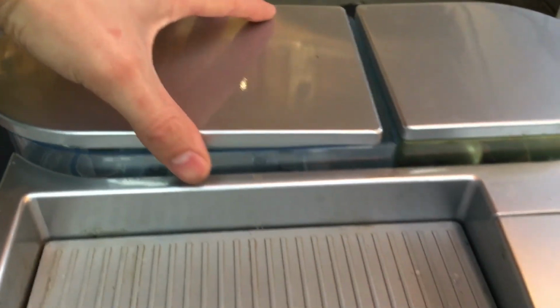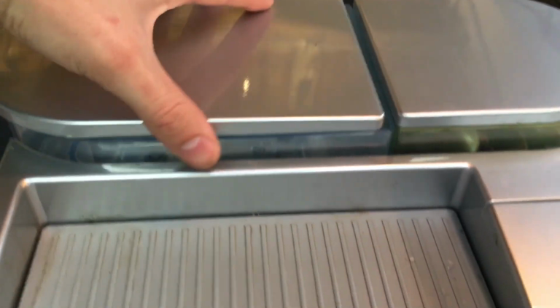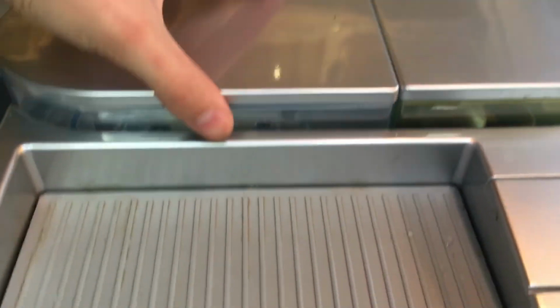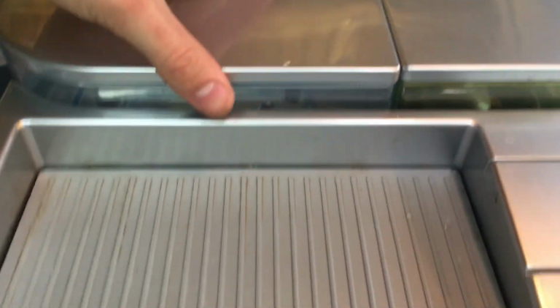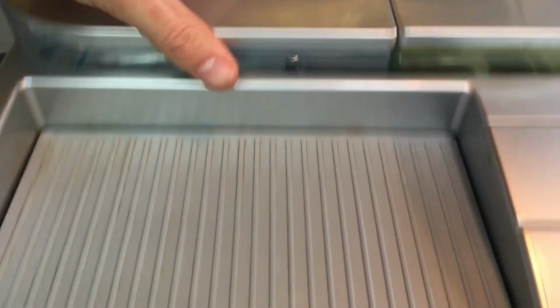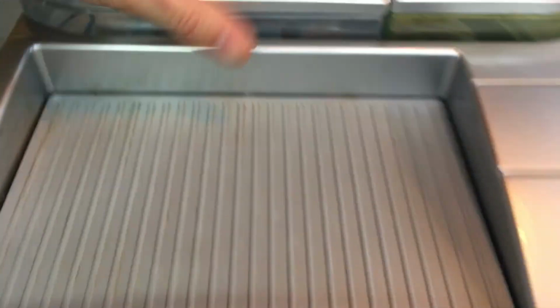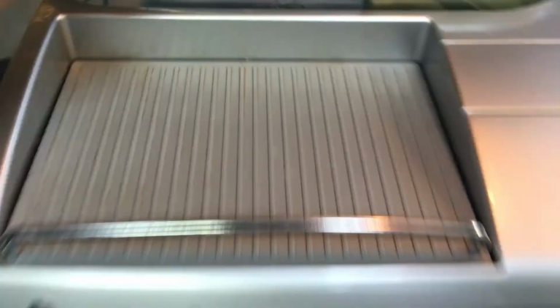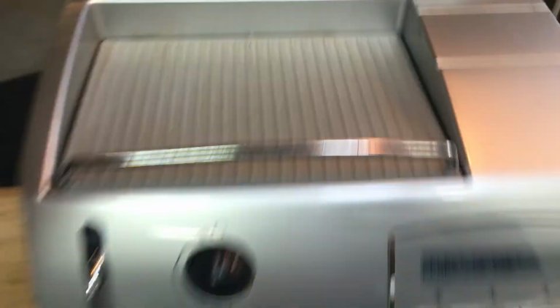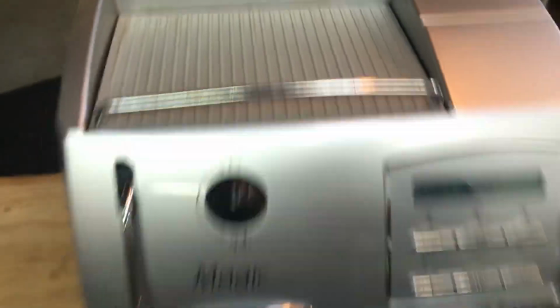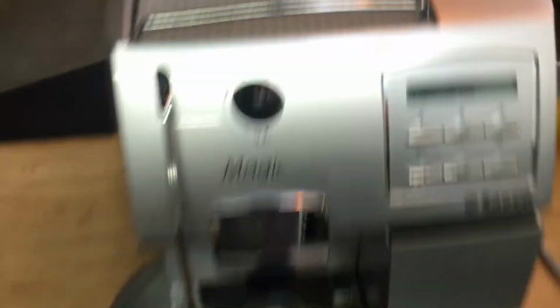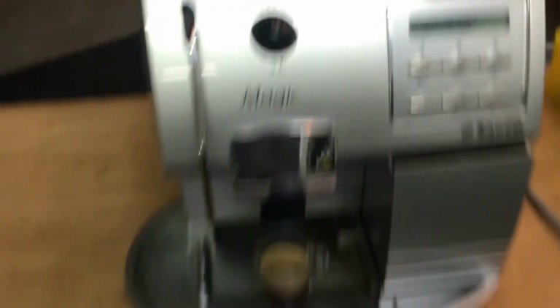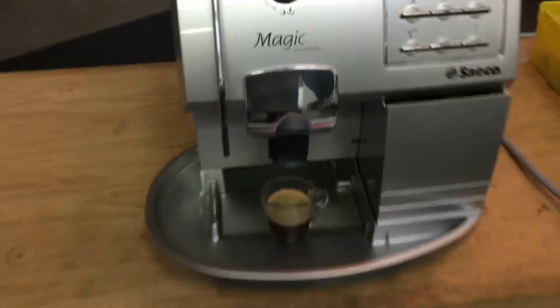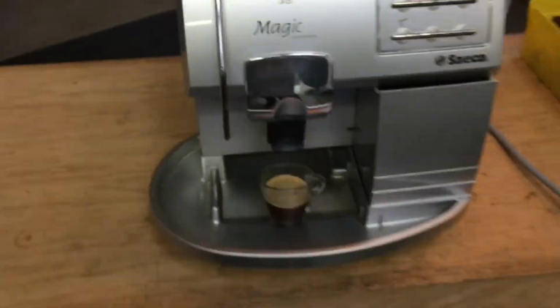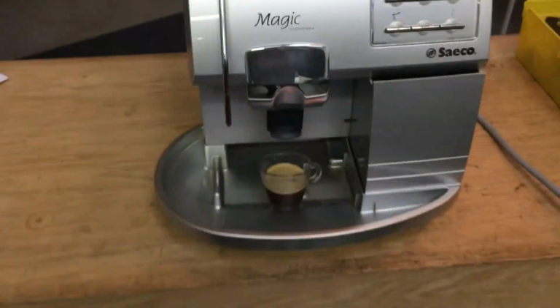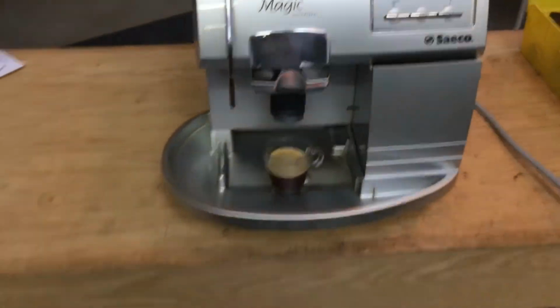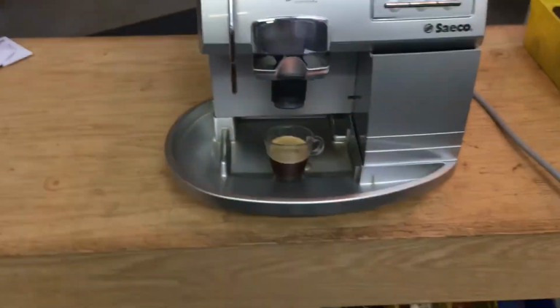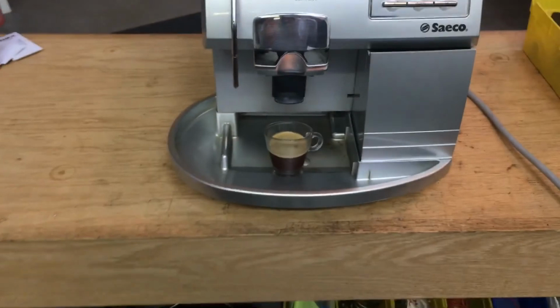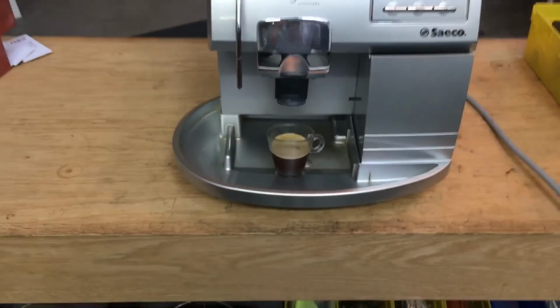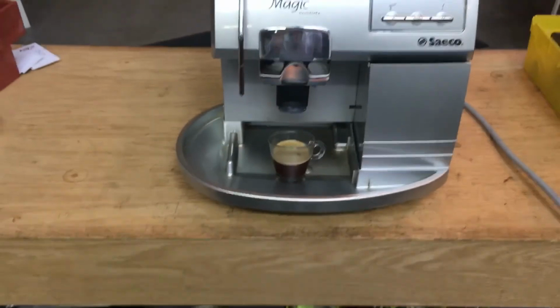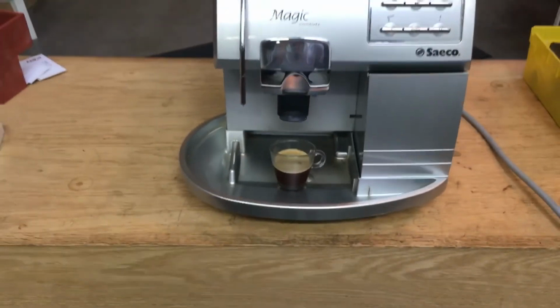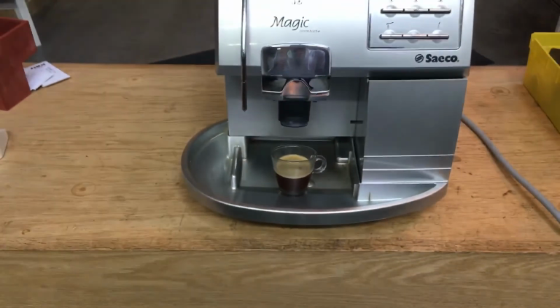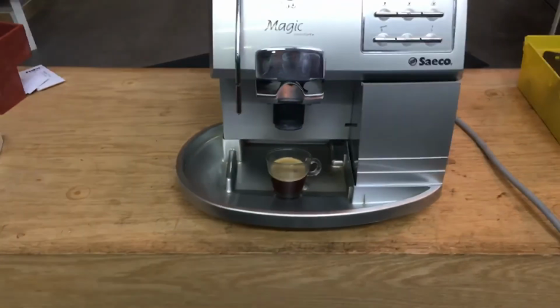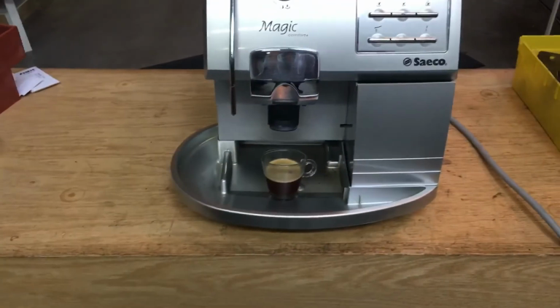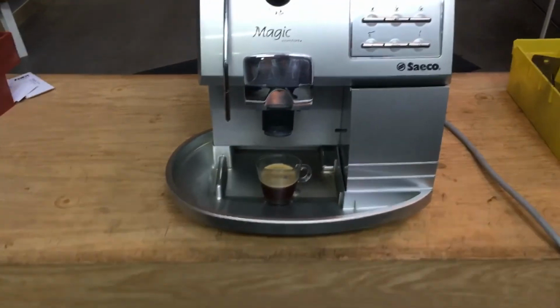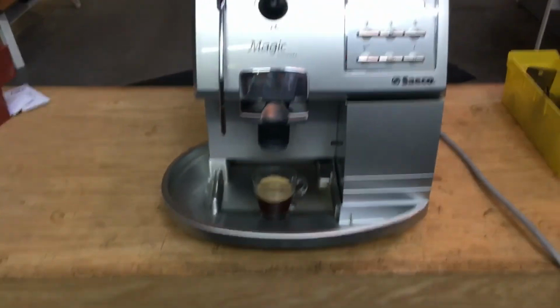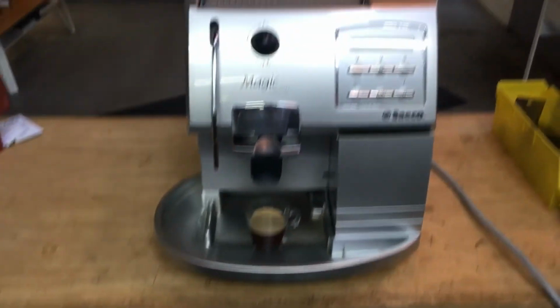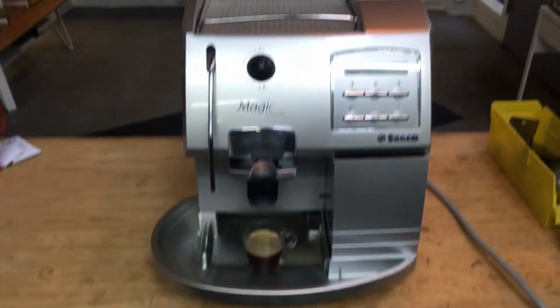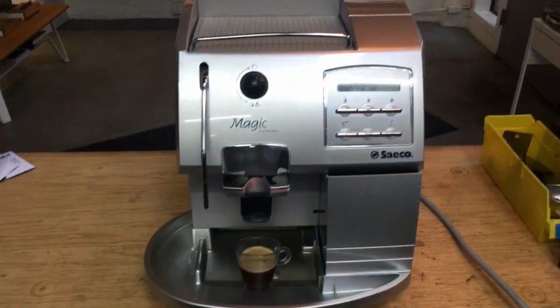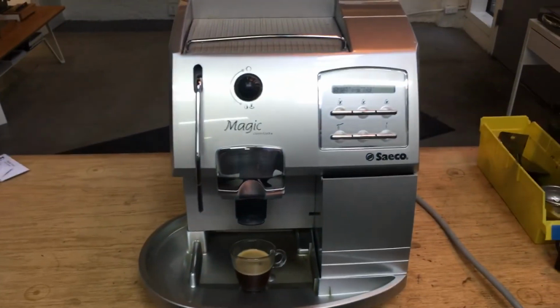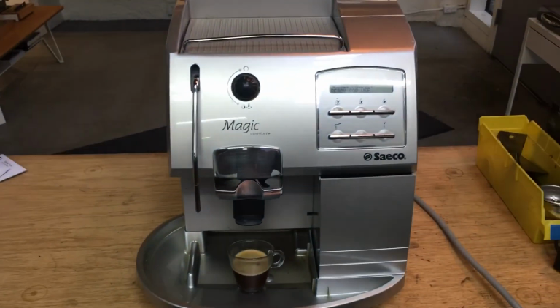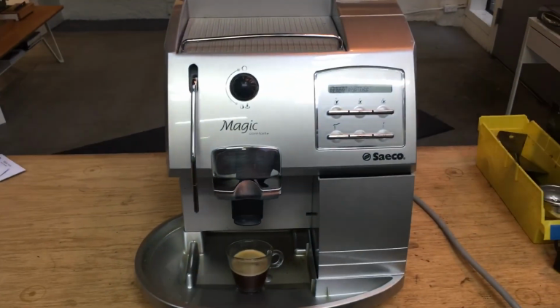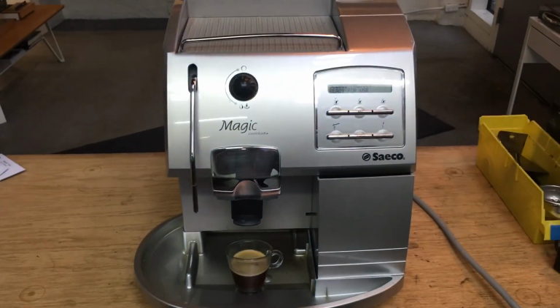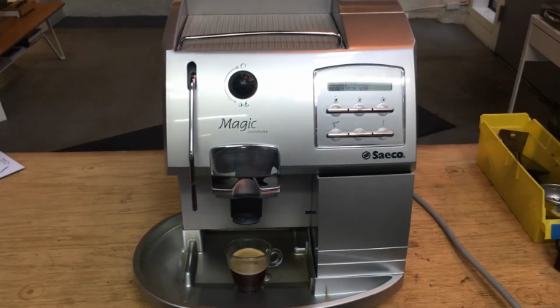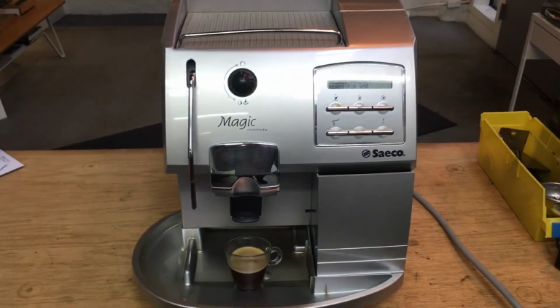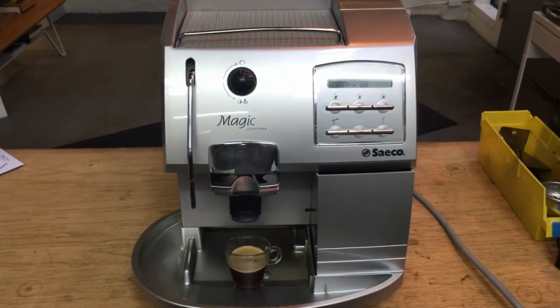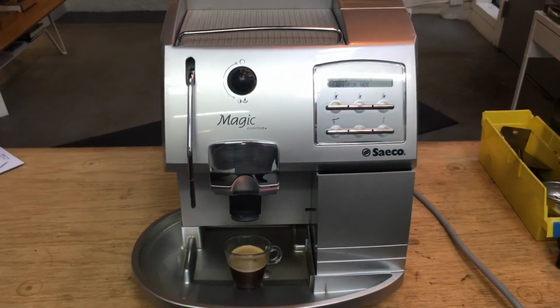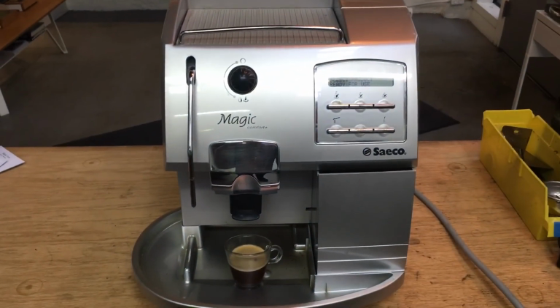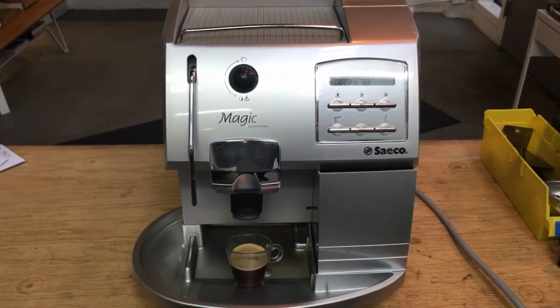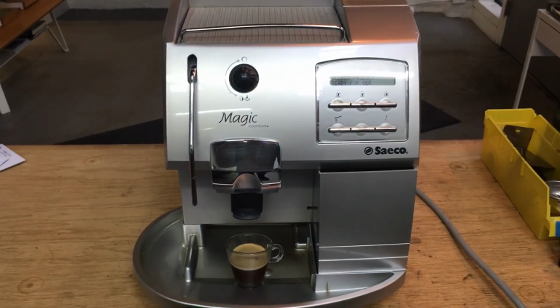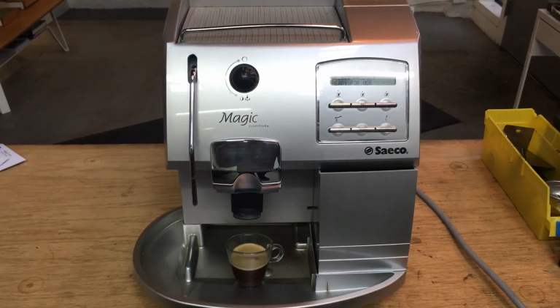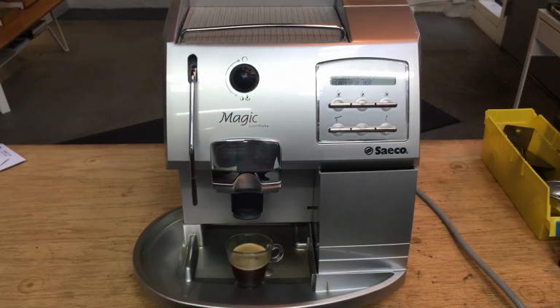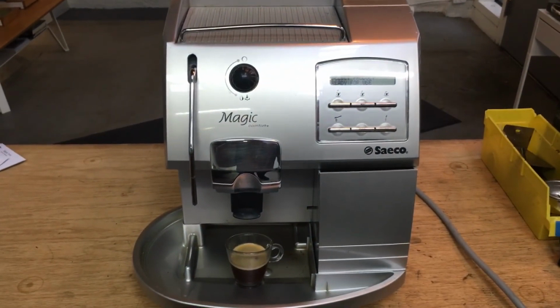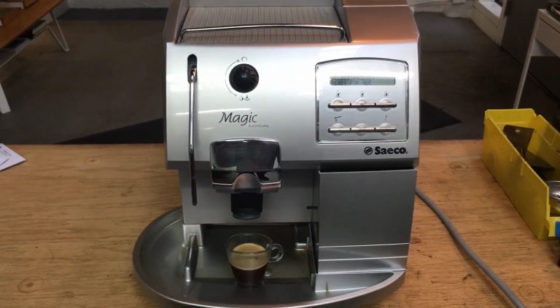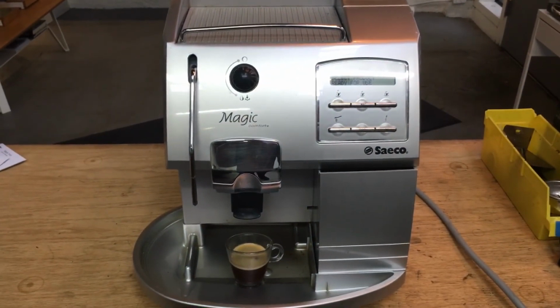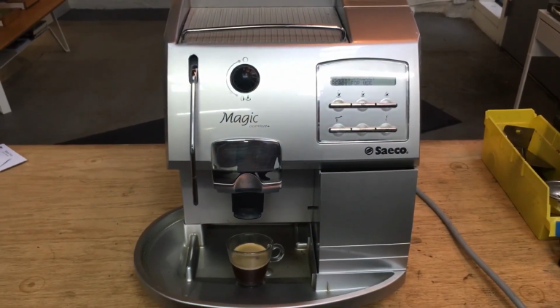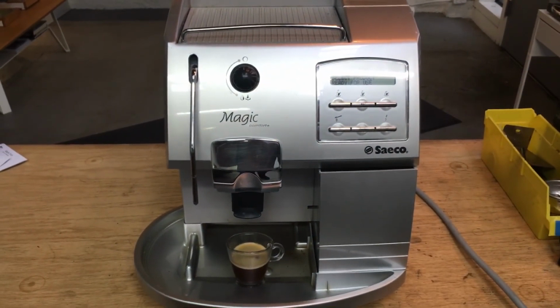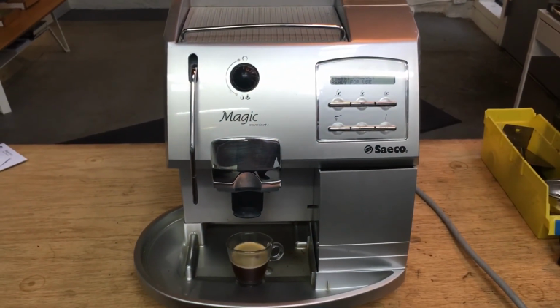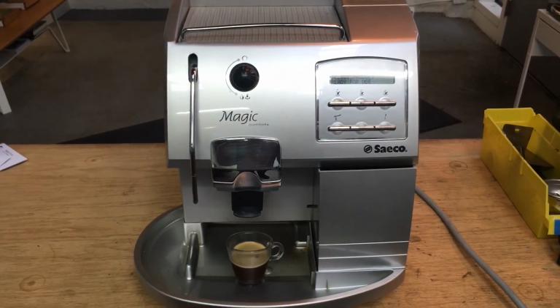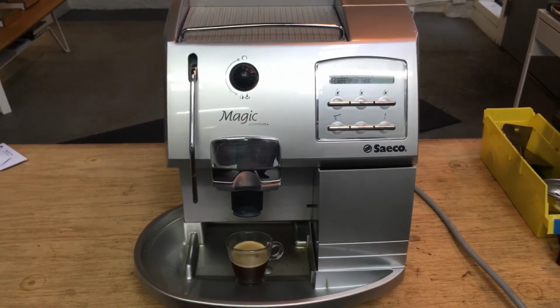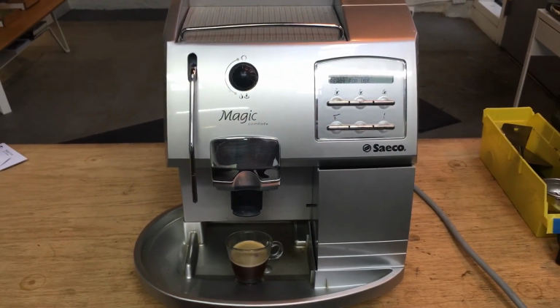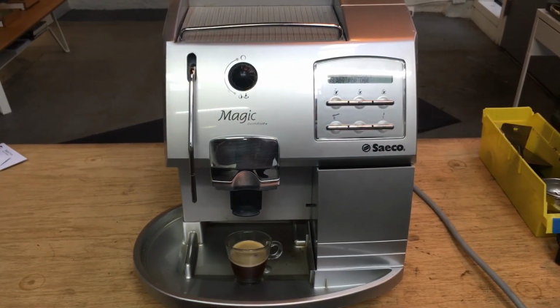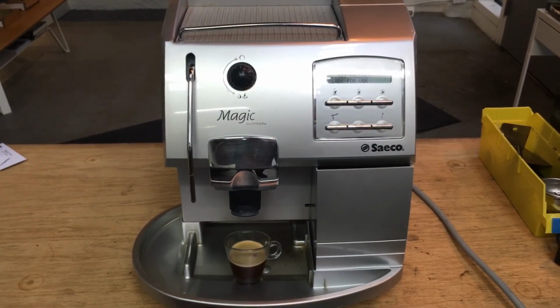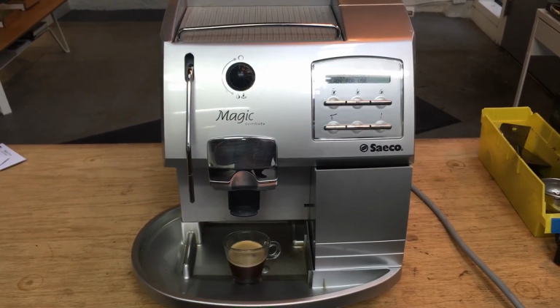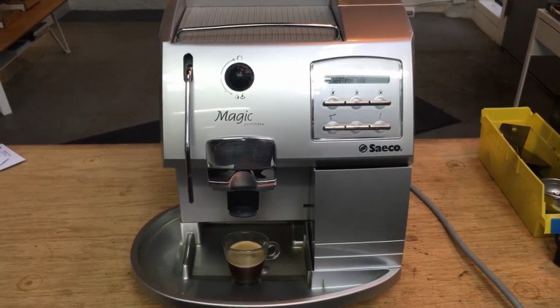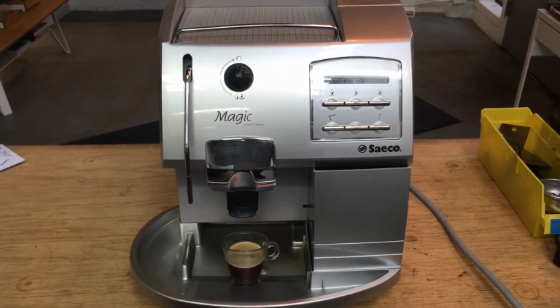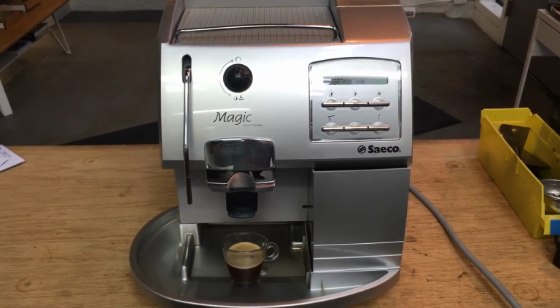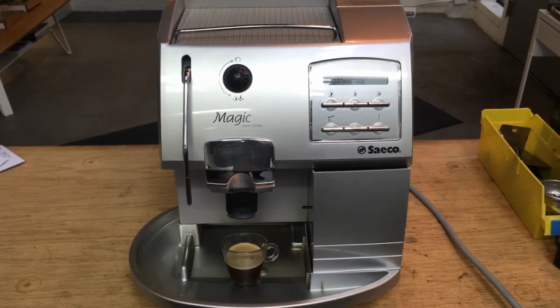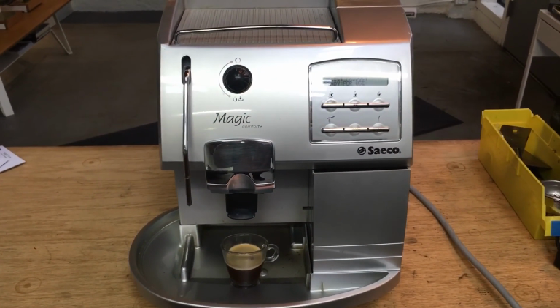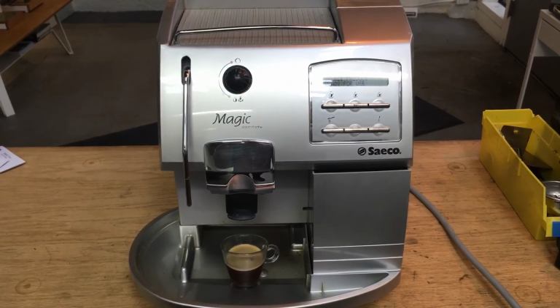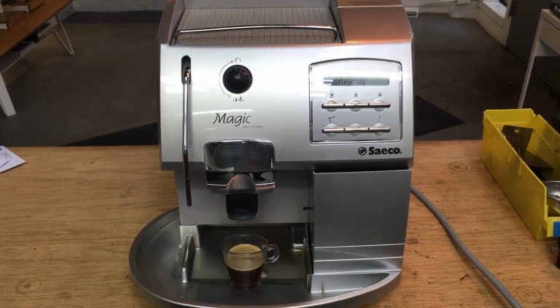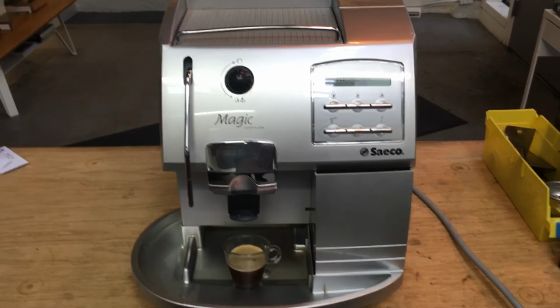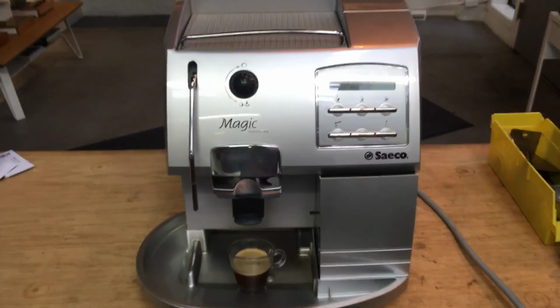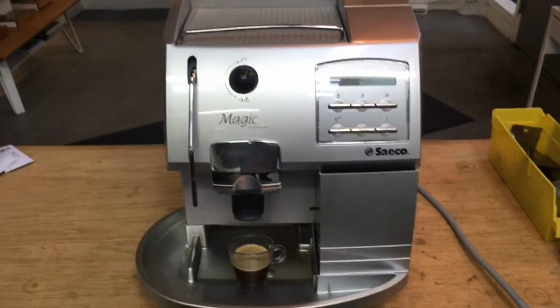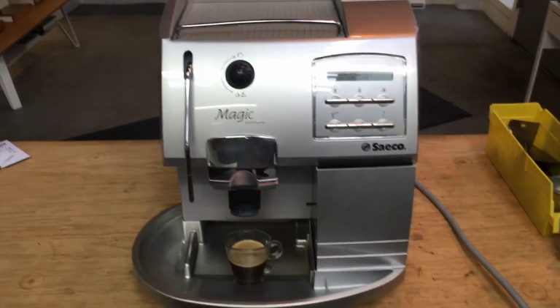All right, well, there you have it — Saeco Magic Comfort Plus working once again. No more leaks. Thanks for tuning in to Cannon Coffee, and please like our videos.